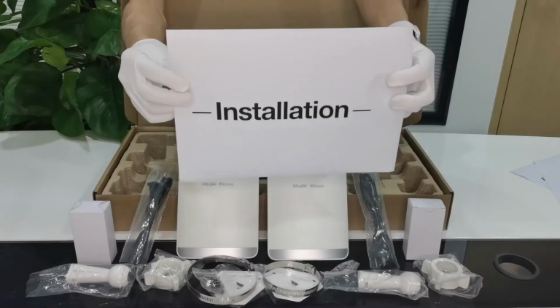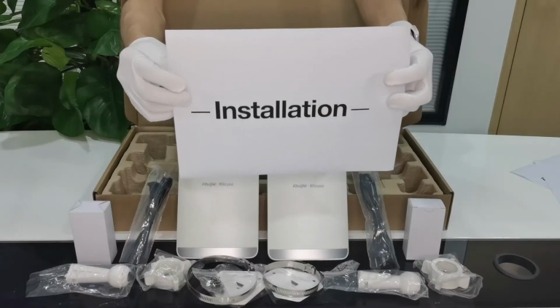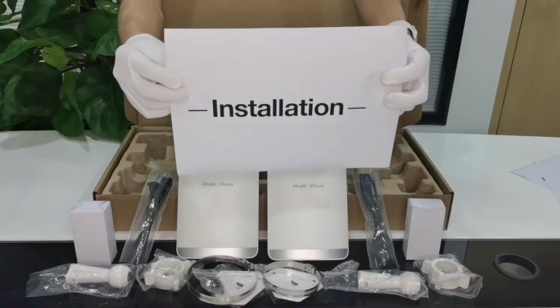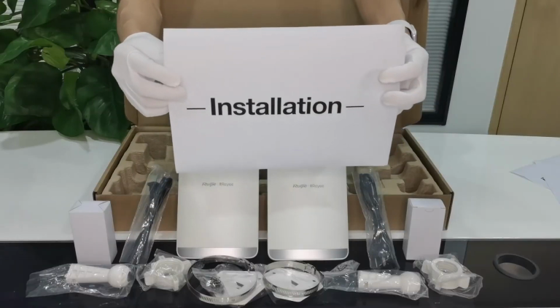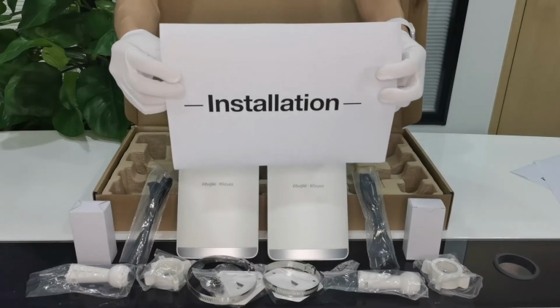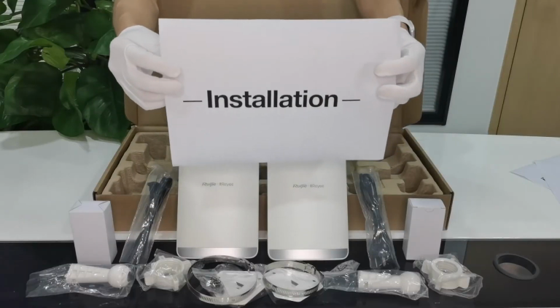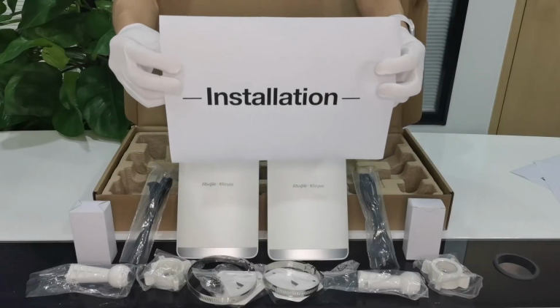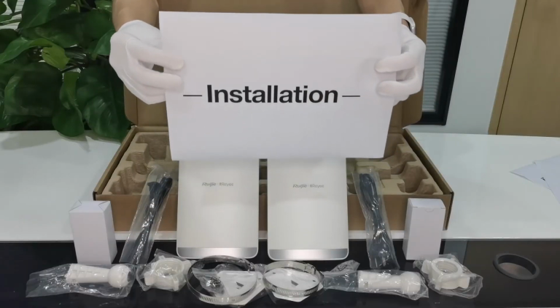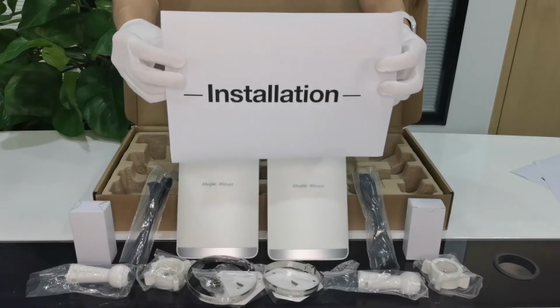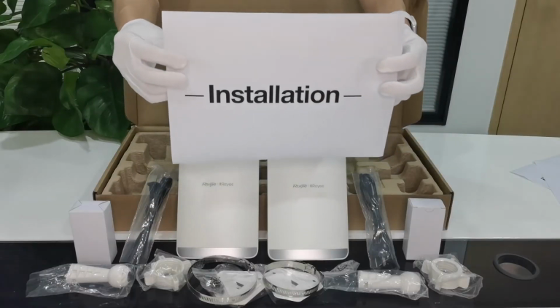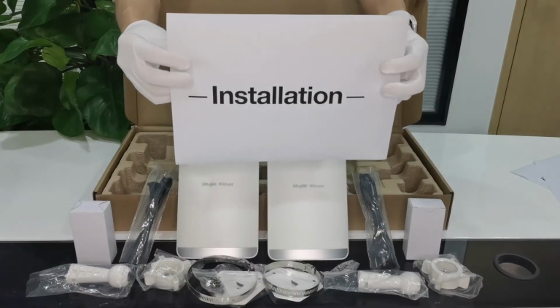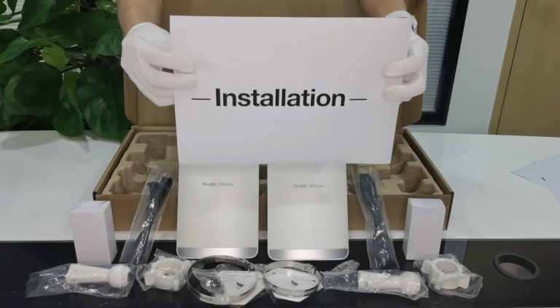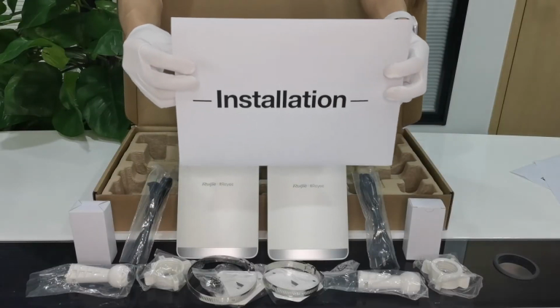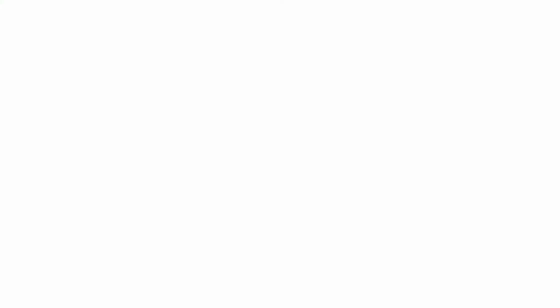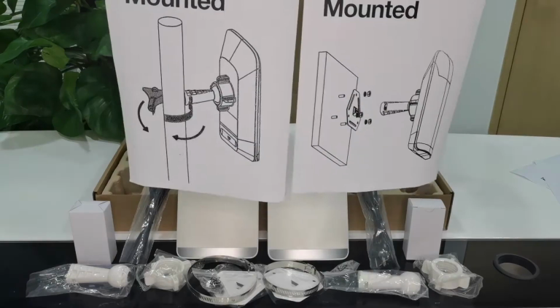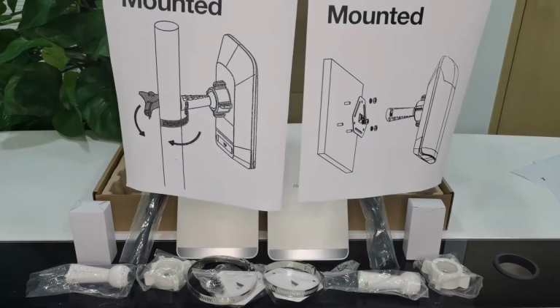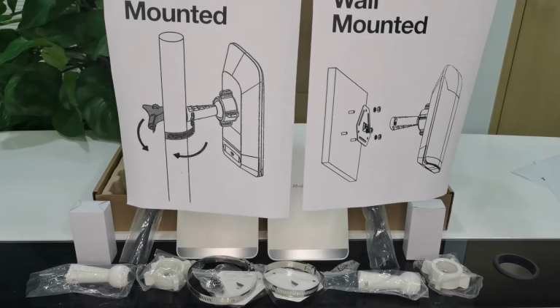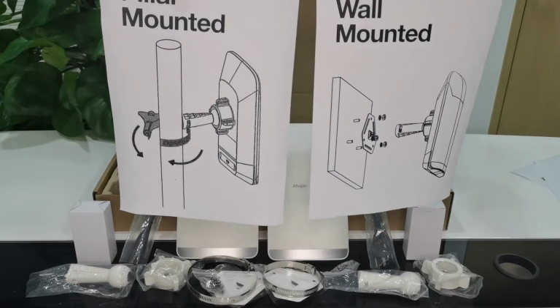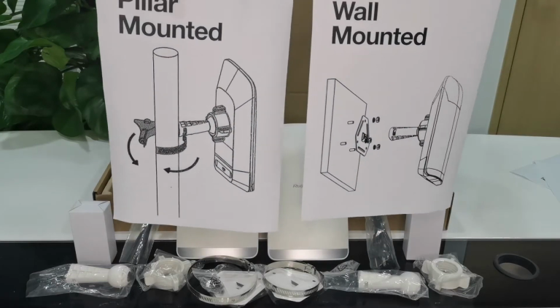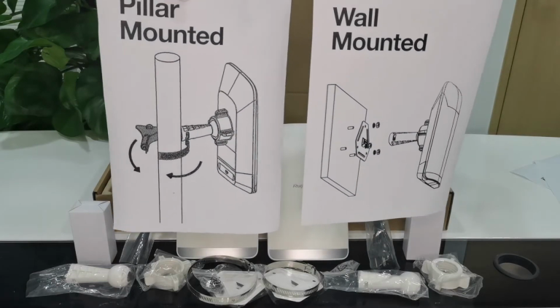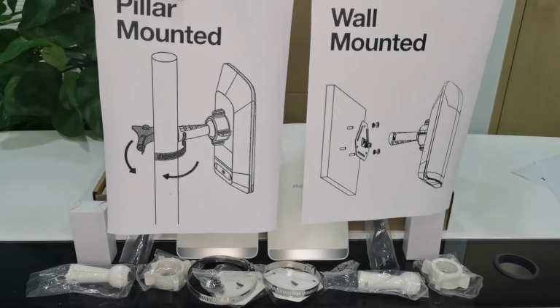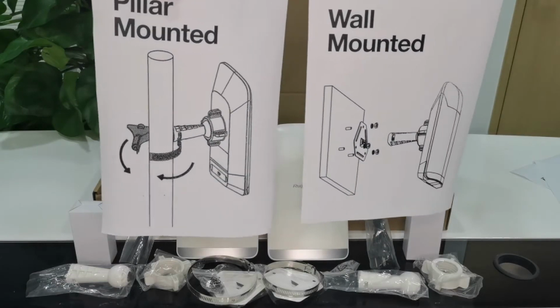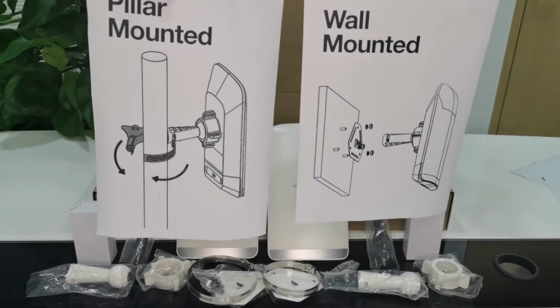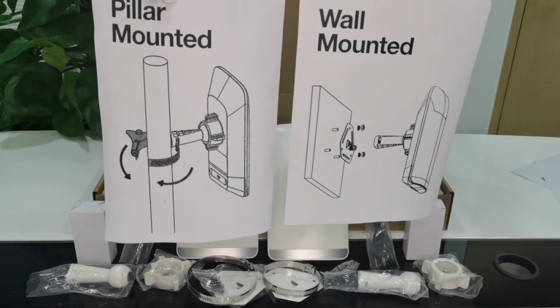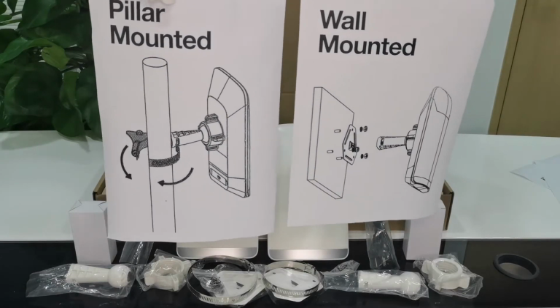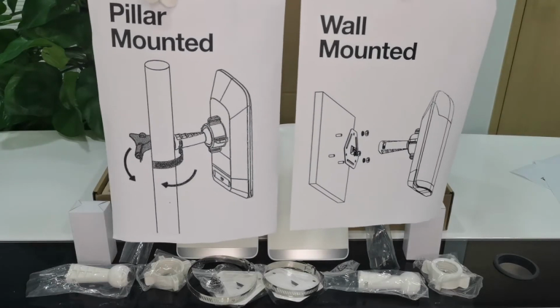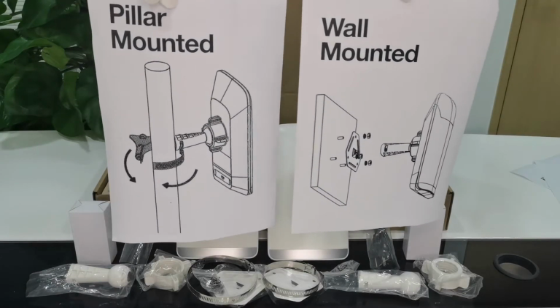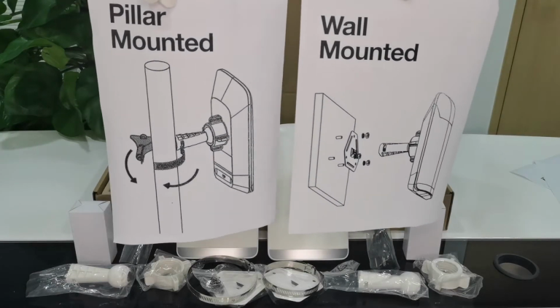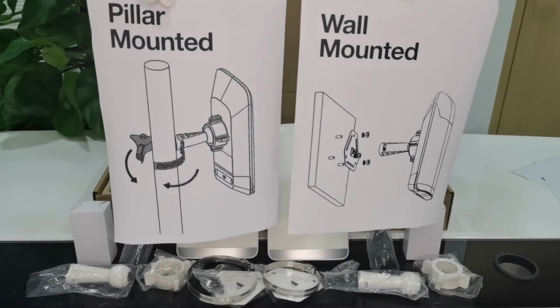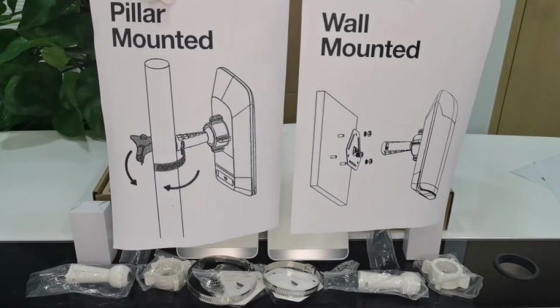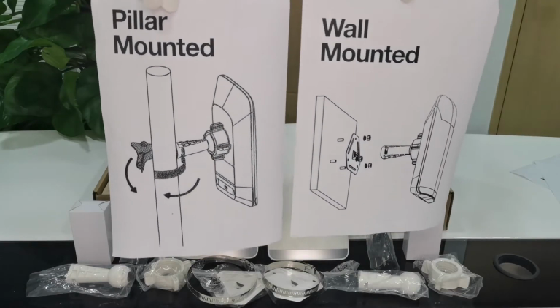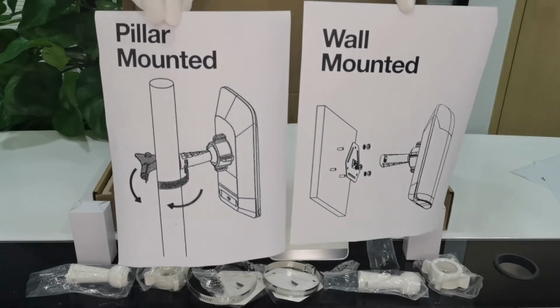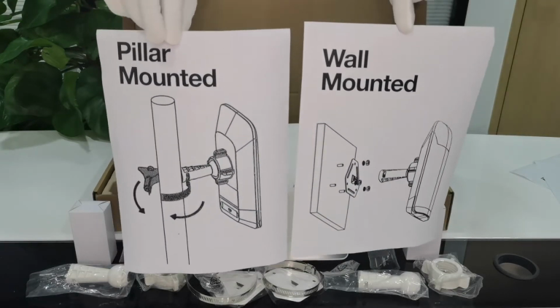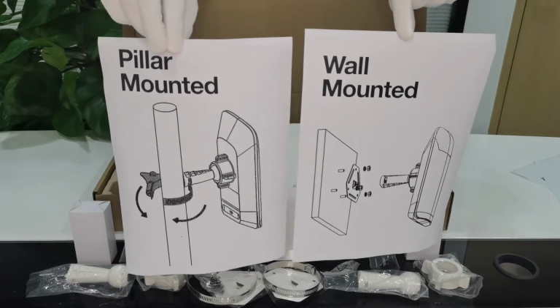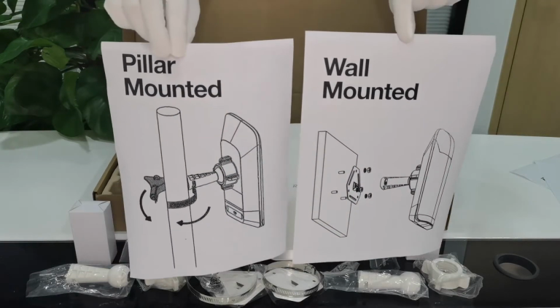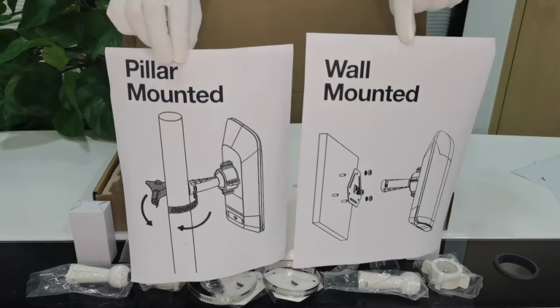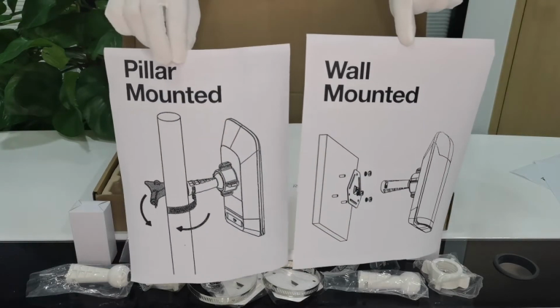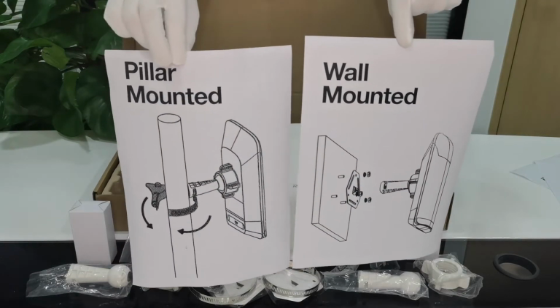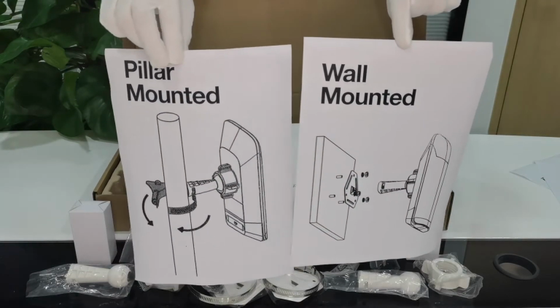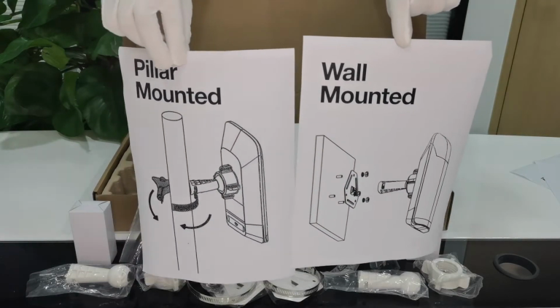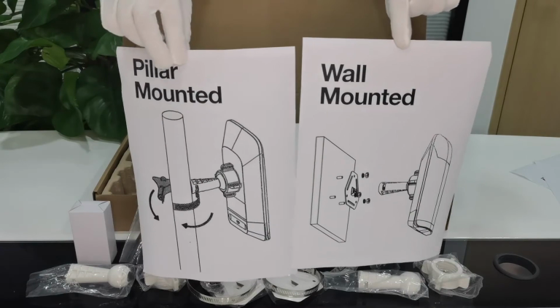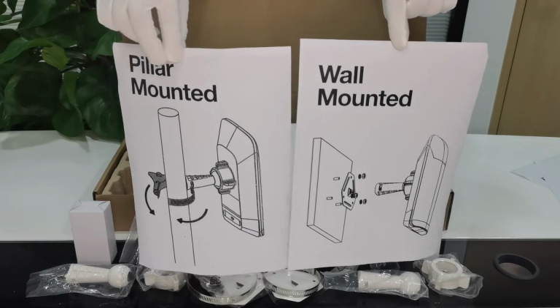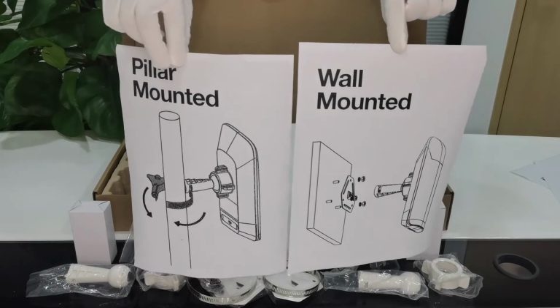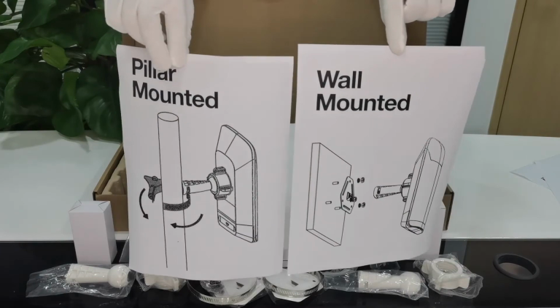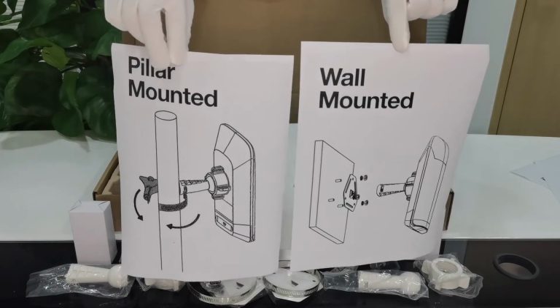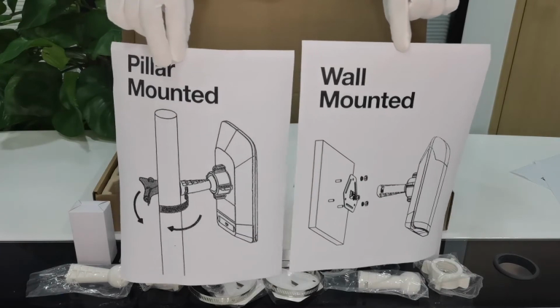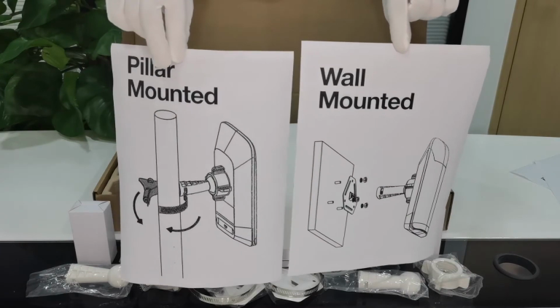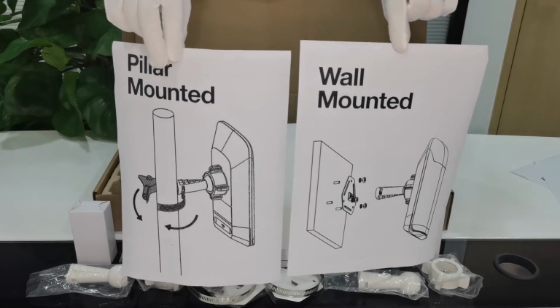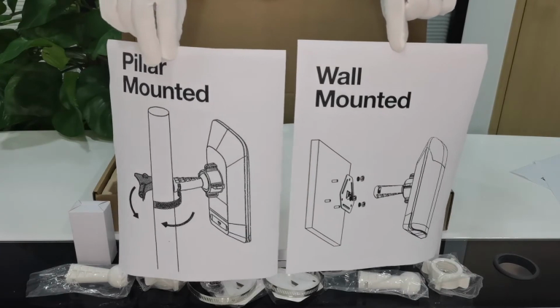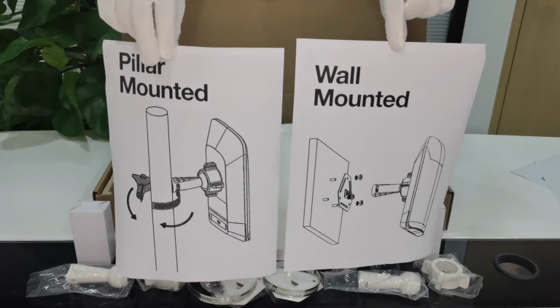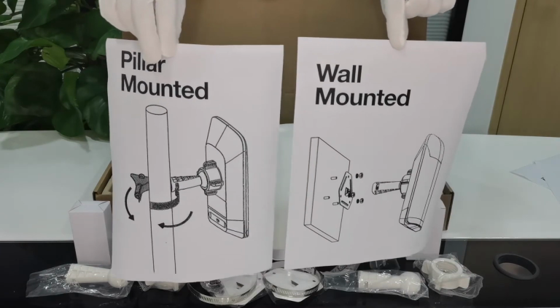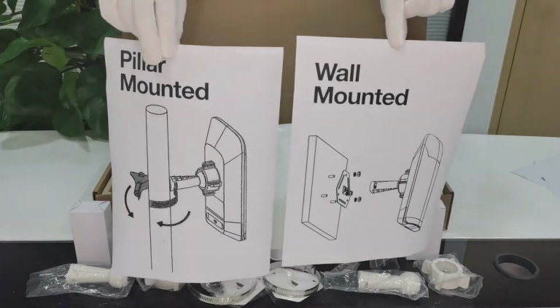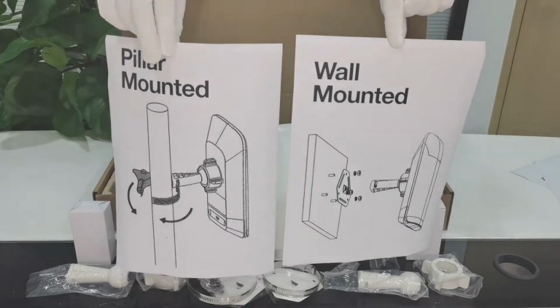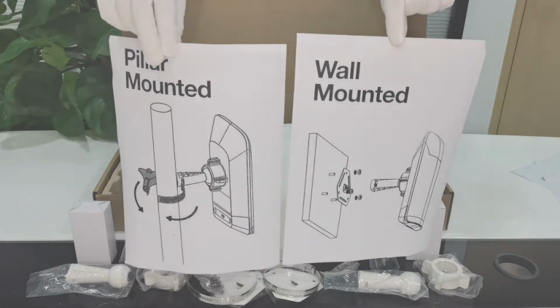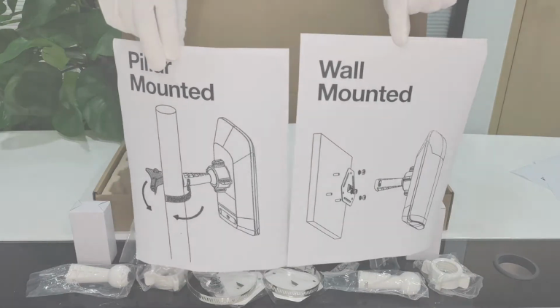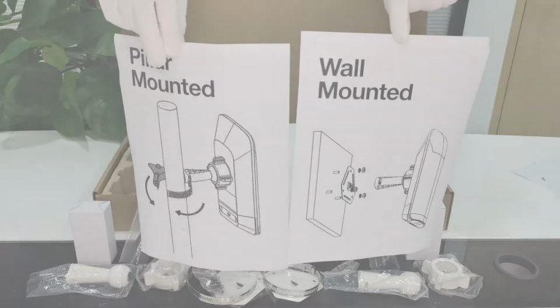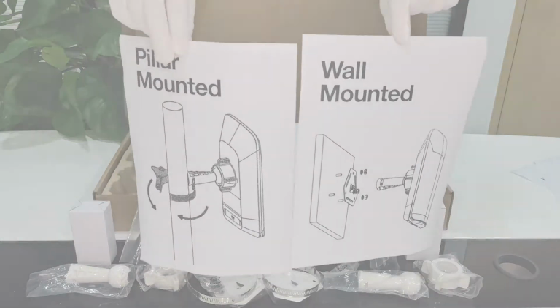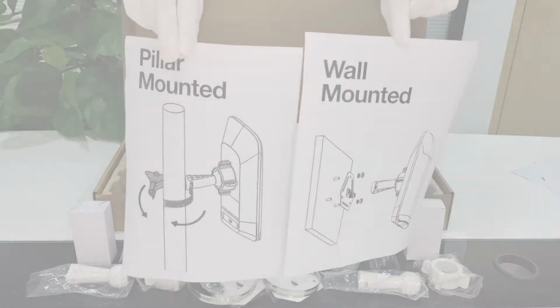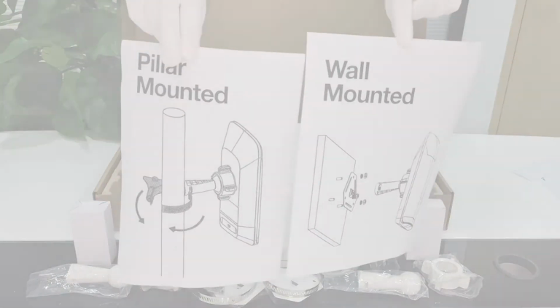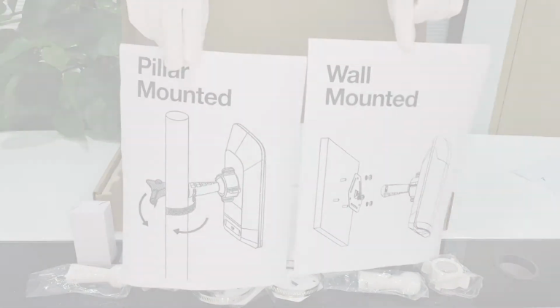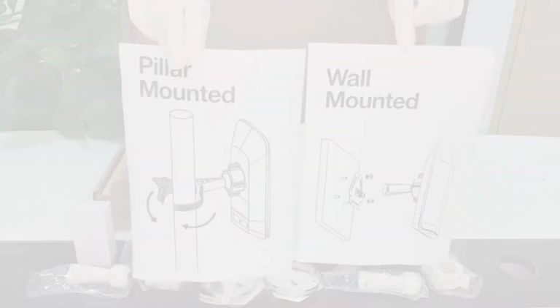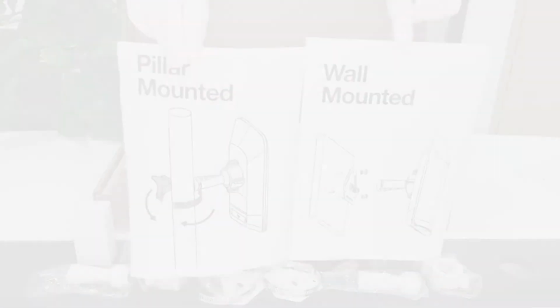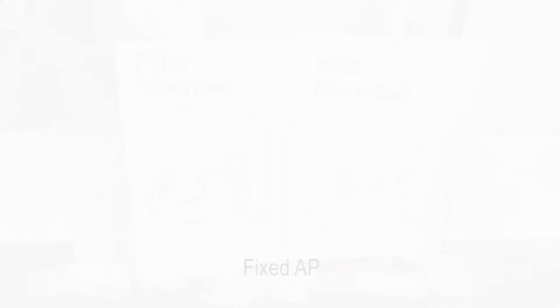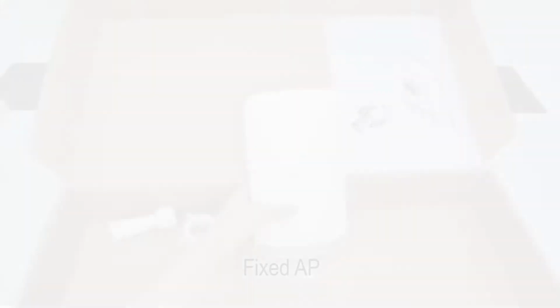We have two methods for the installations: one for wall-mounted and one for pillar-mounted.